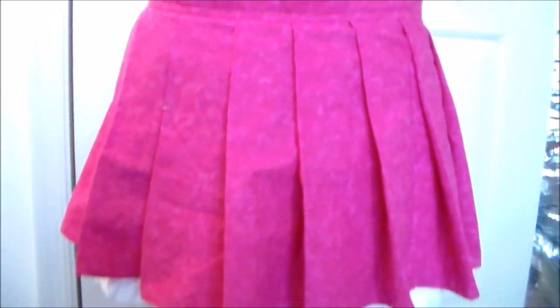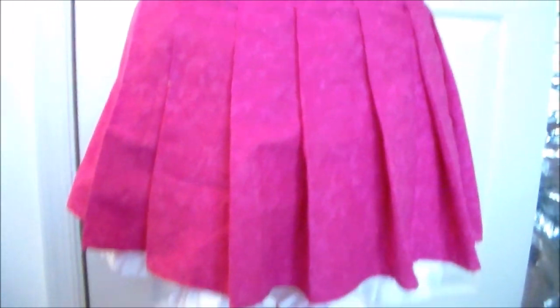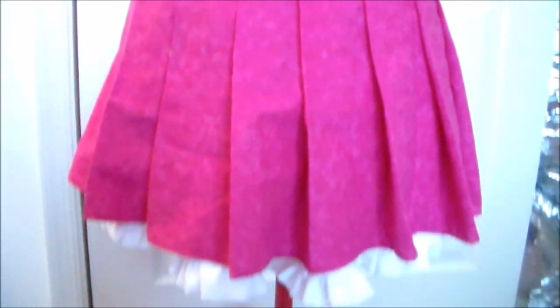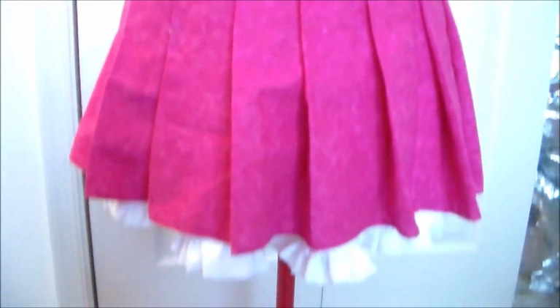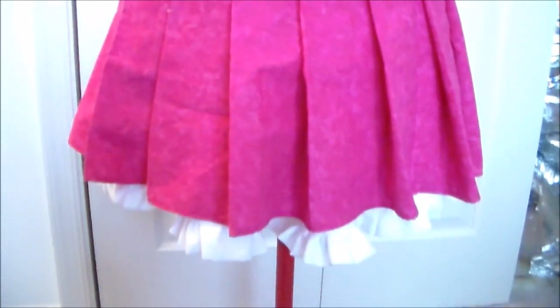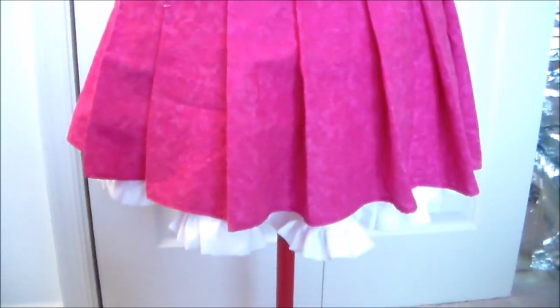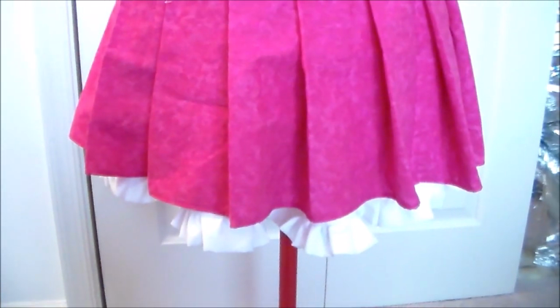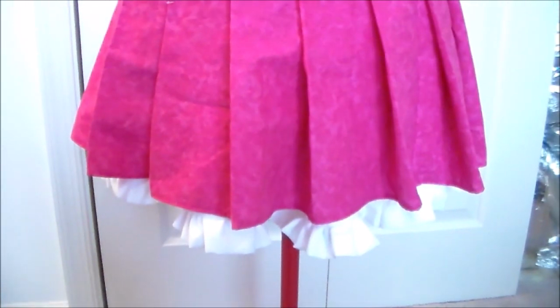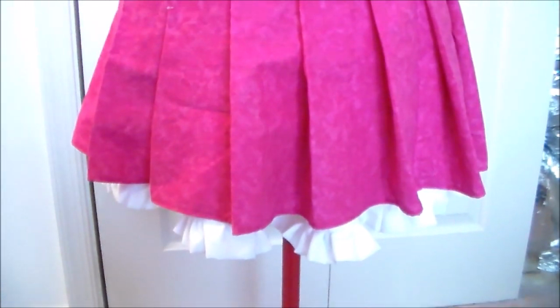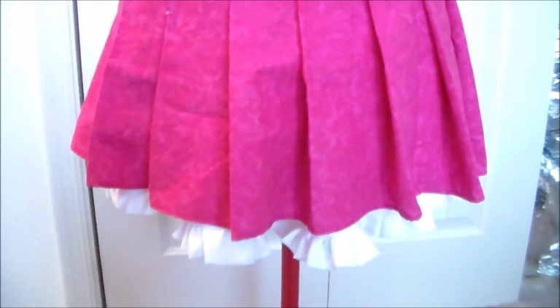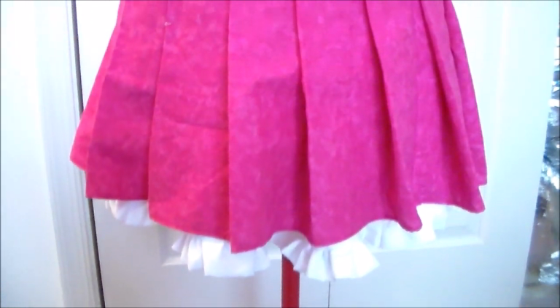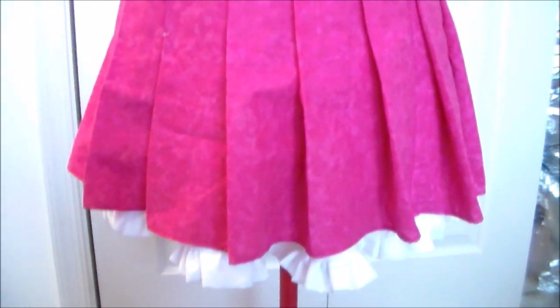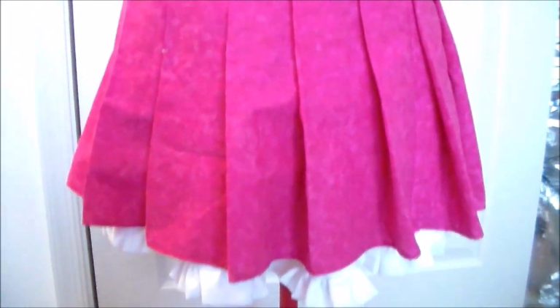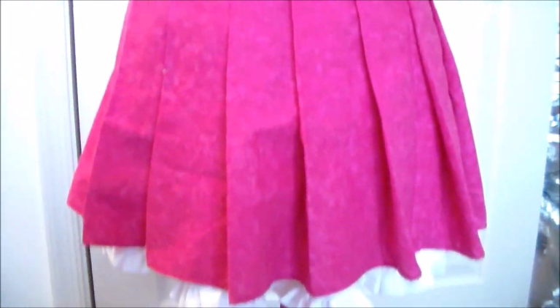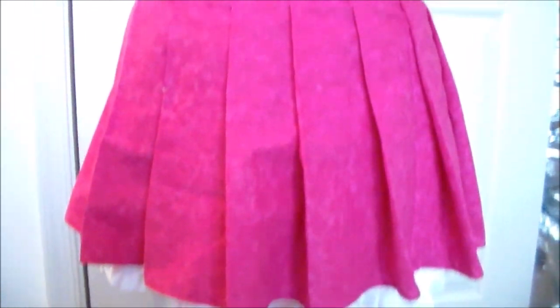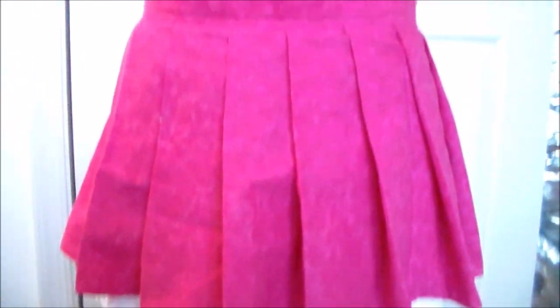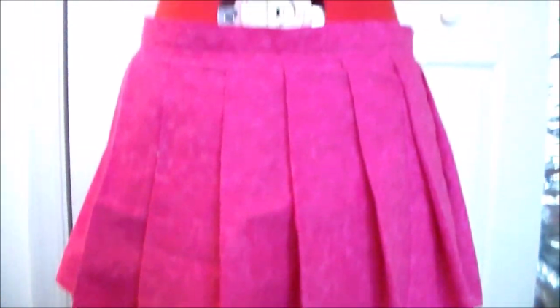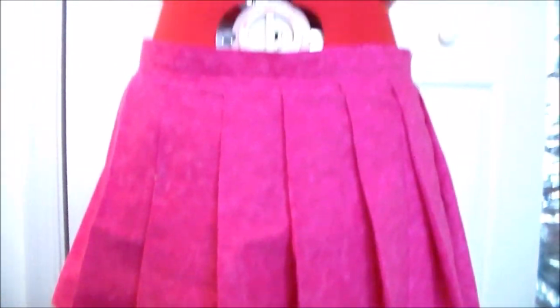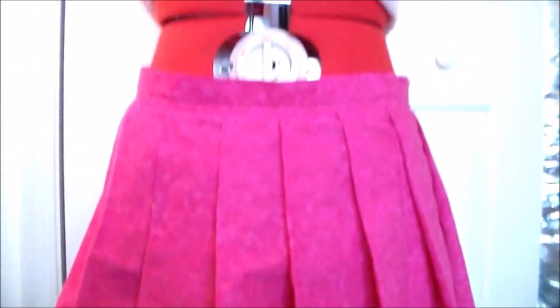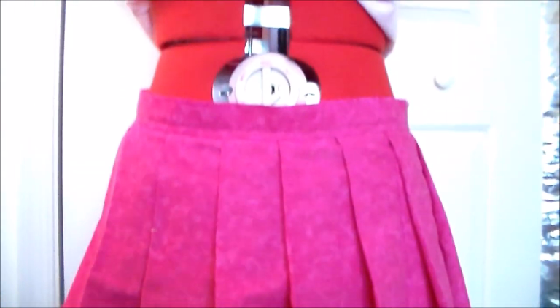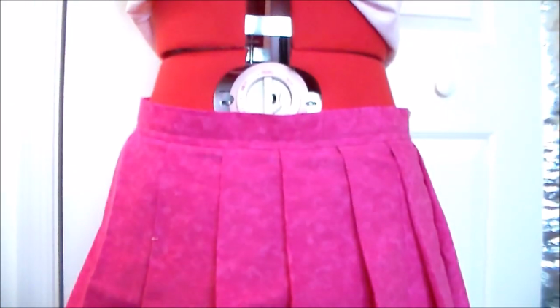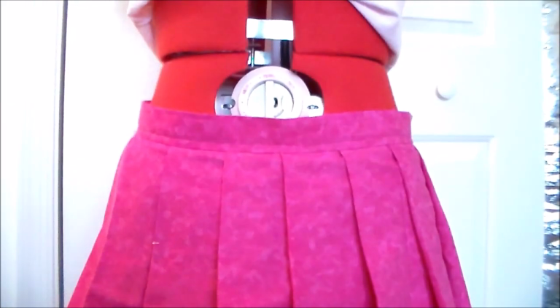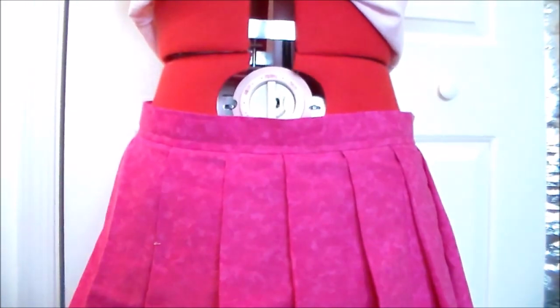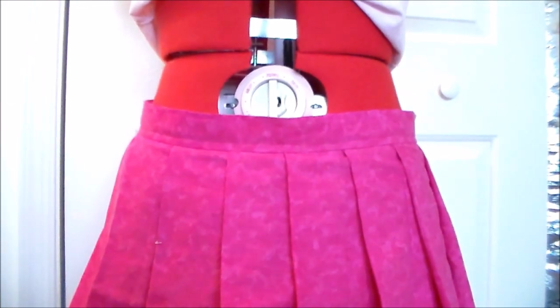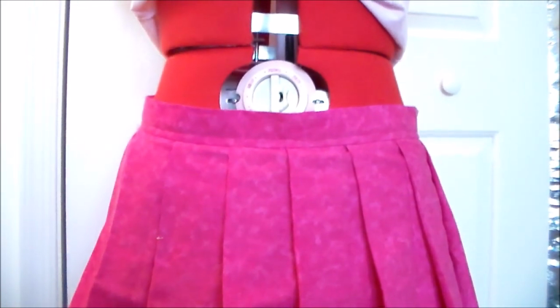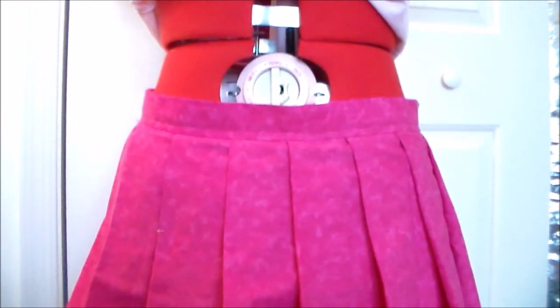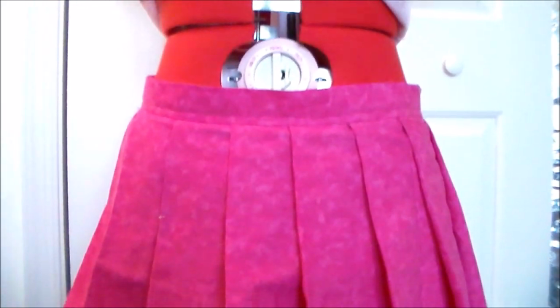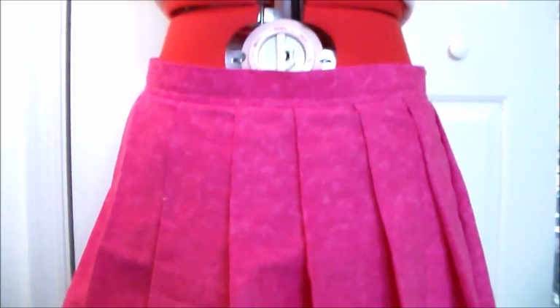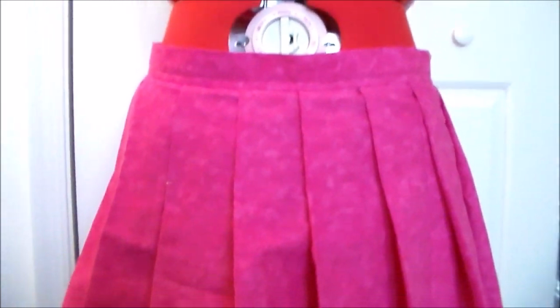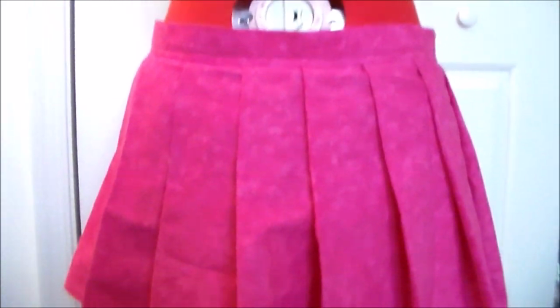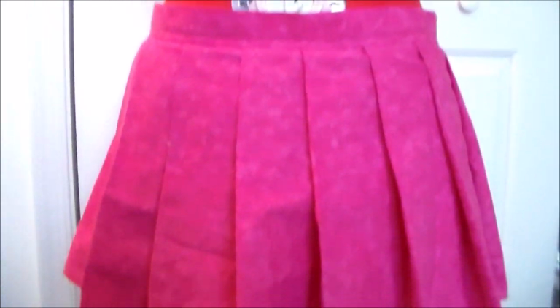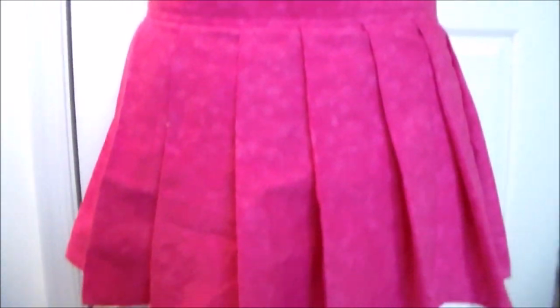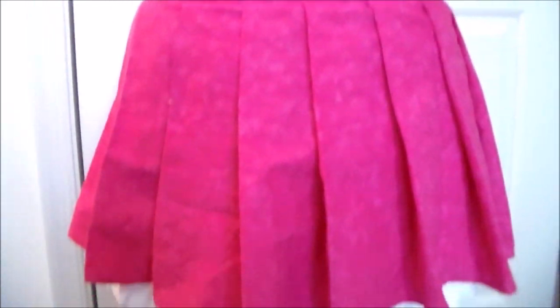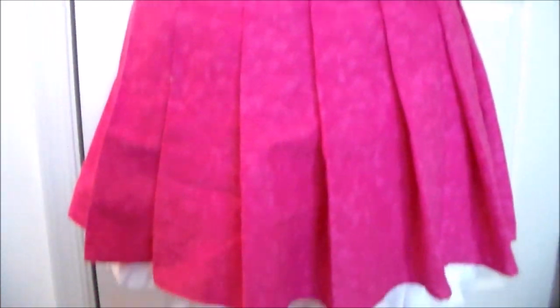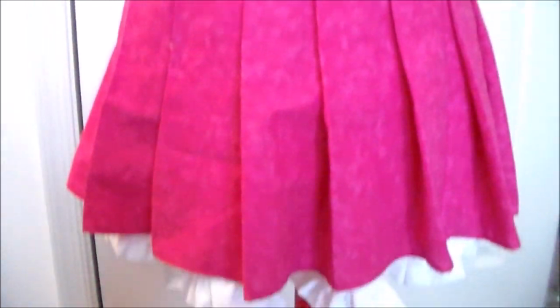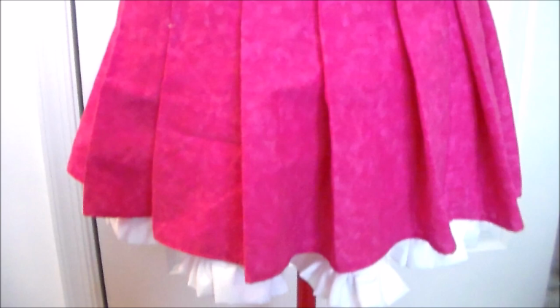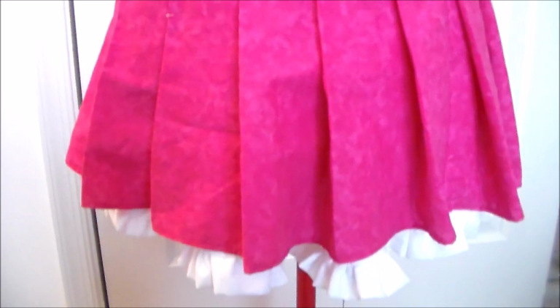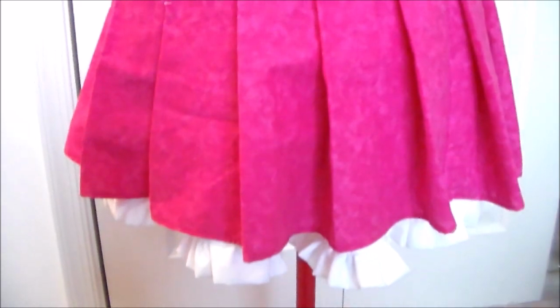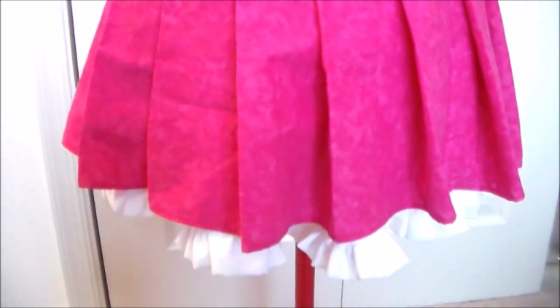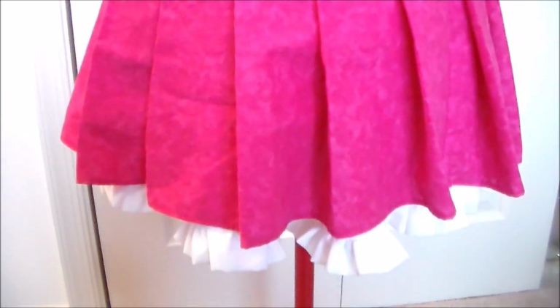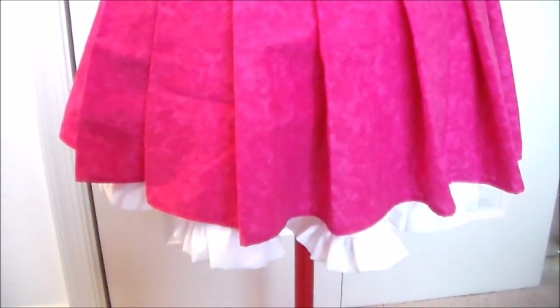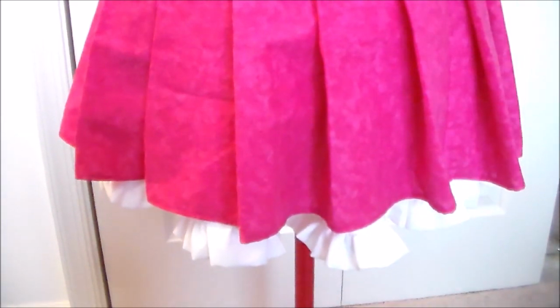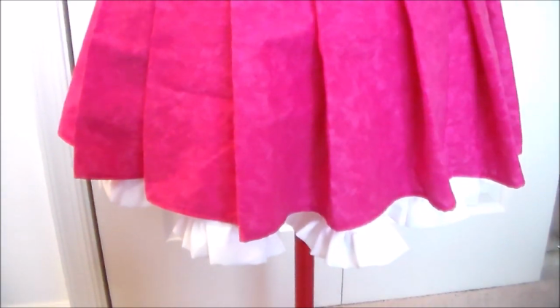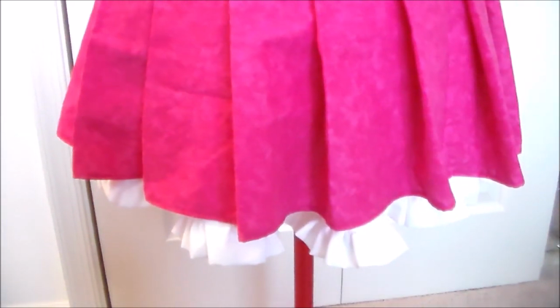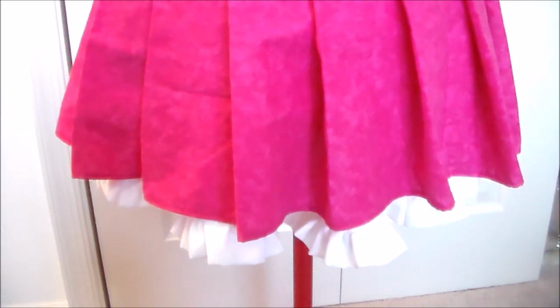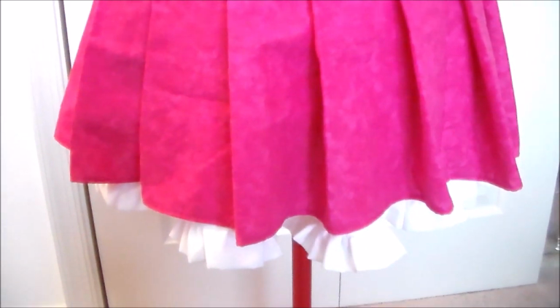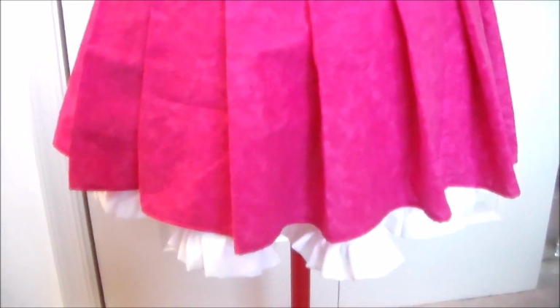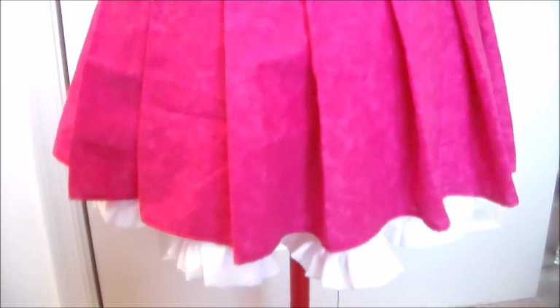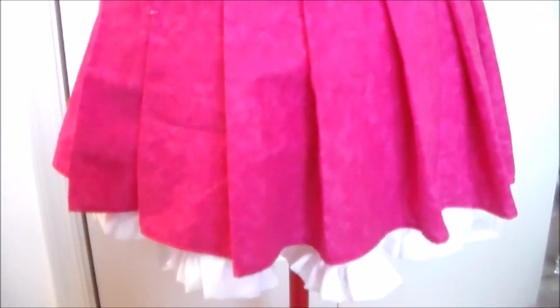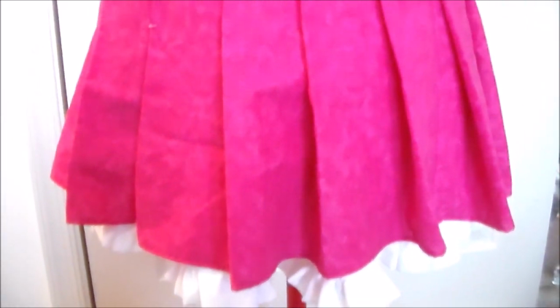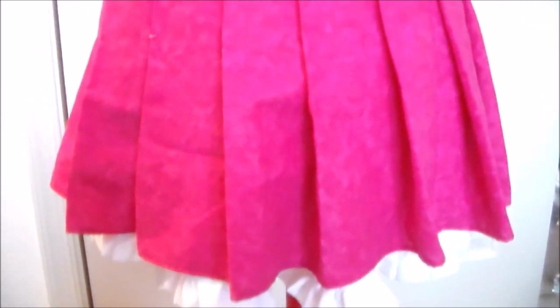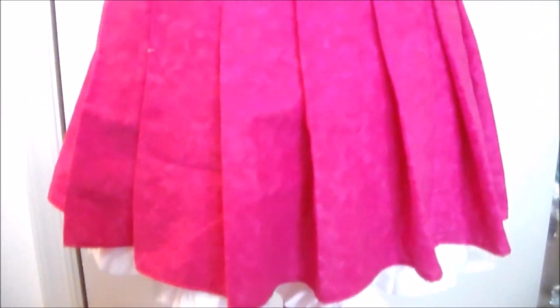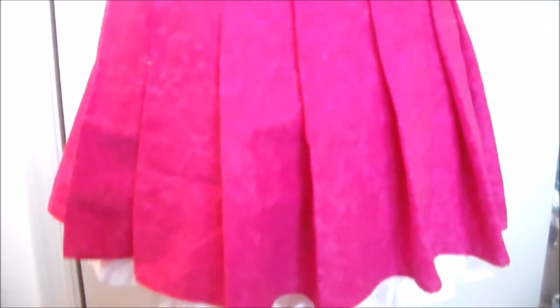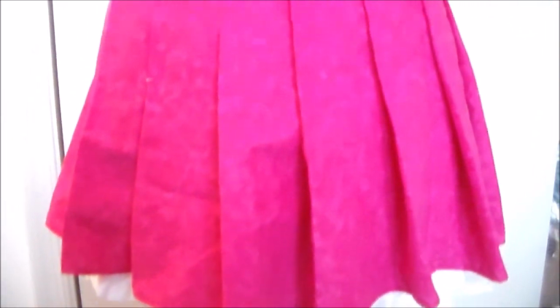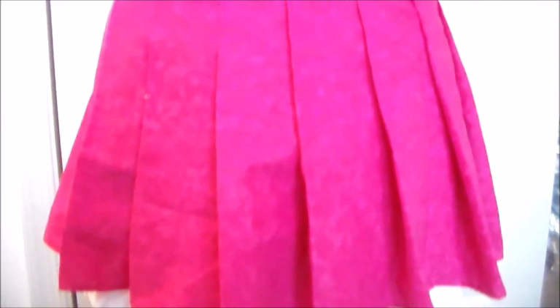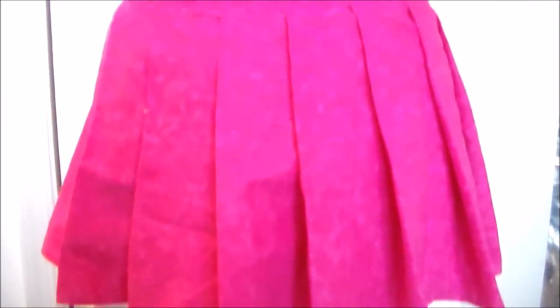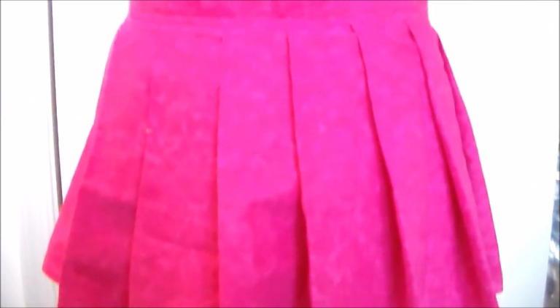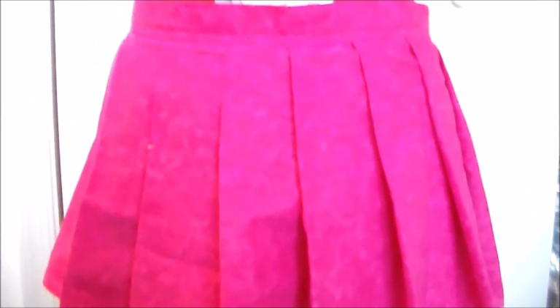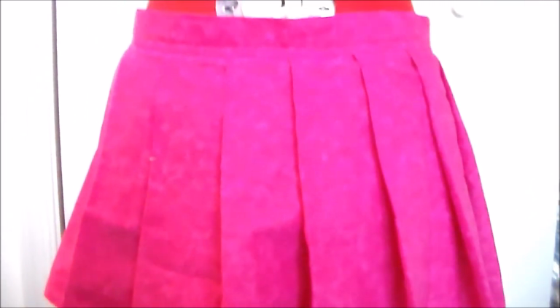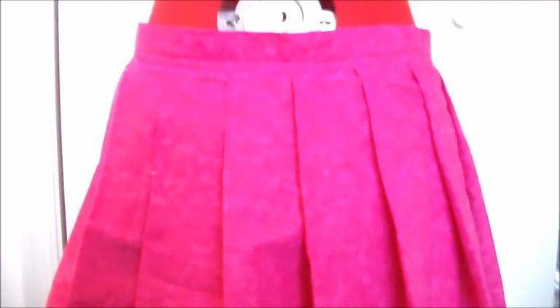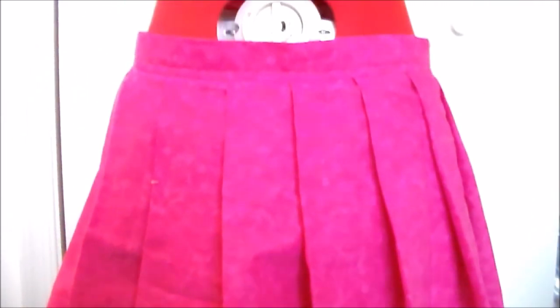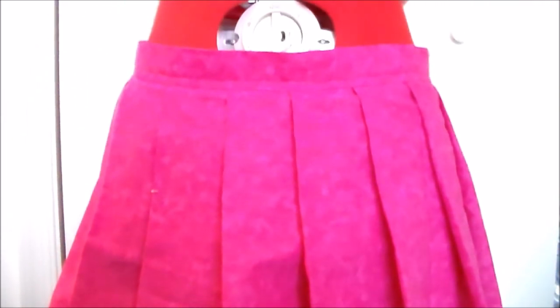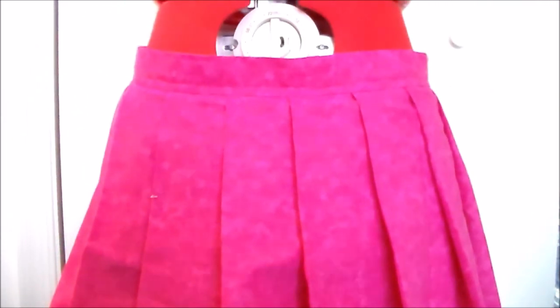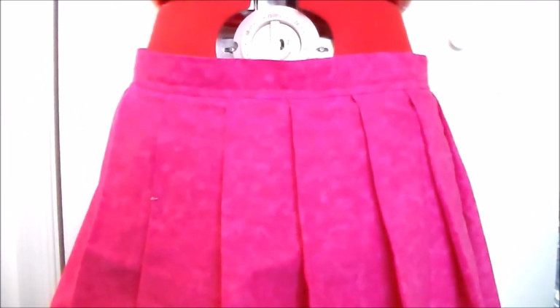And with that, Sakura's skirt is done! For more cosplay tutorial videos please subscribe, and thank you very much for watching!